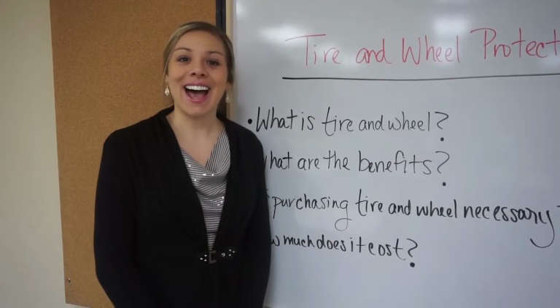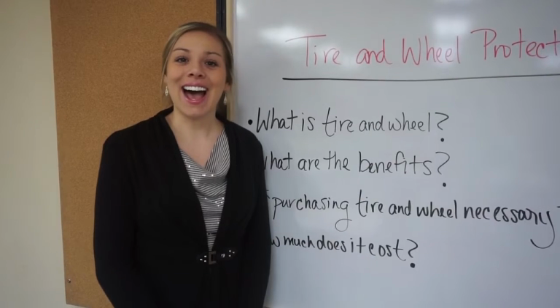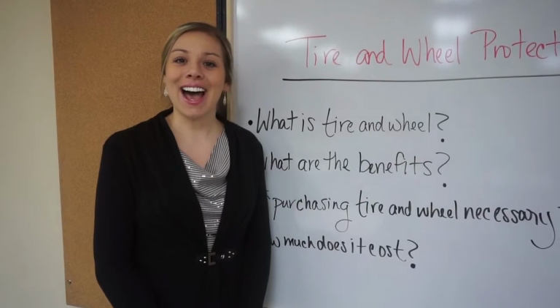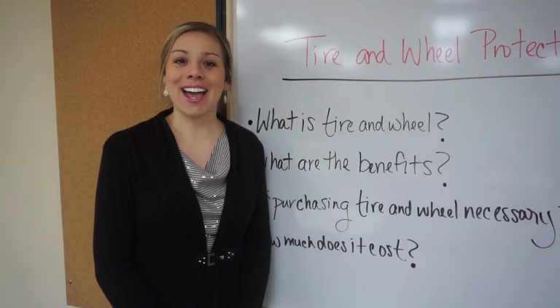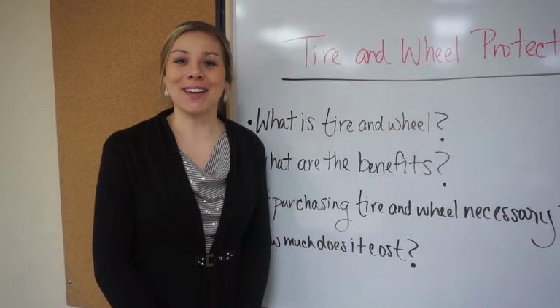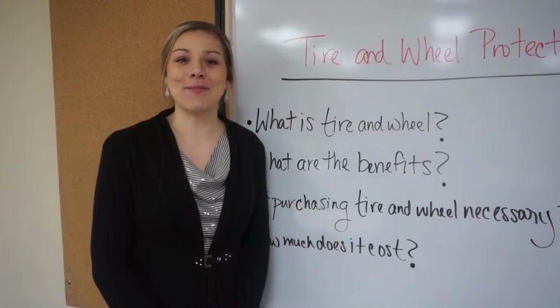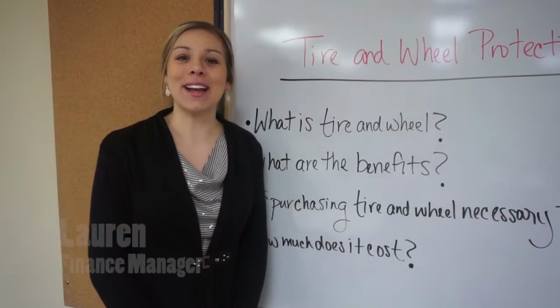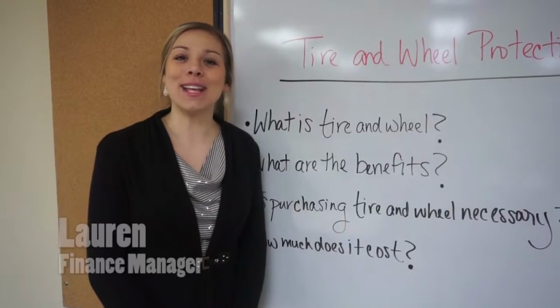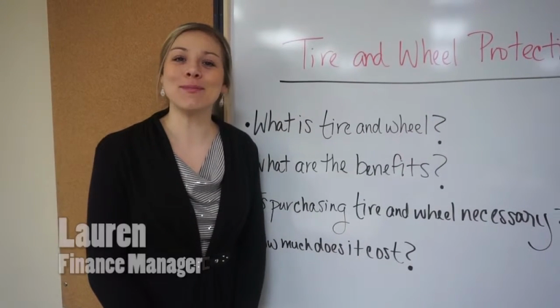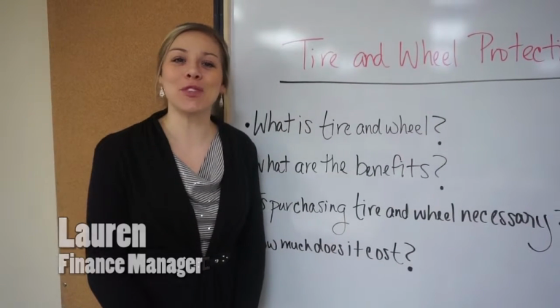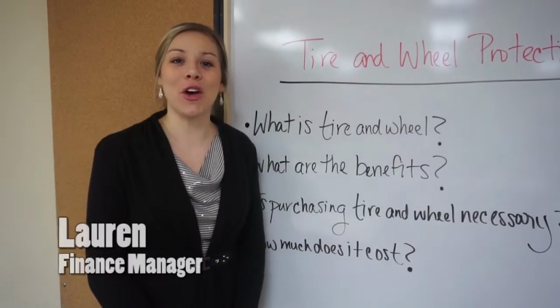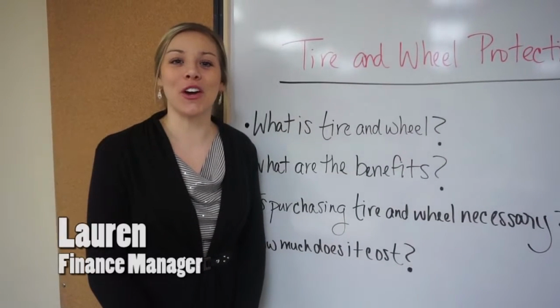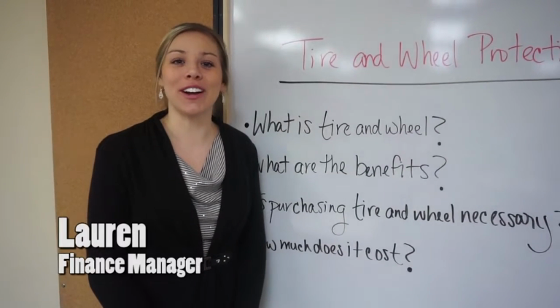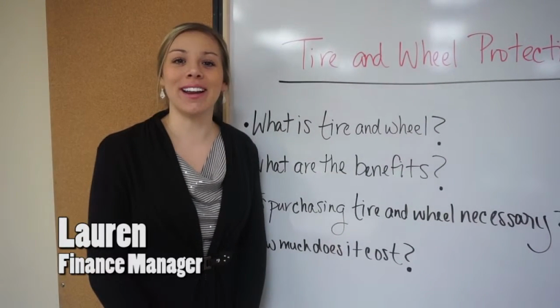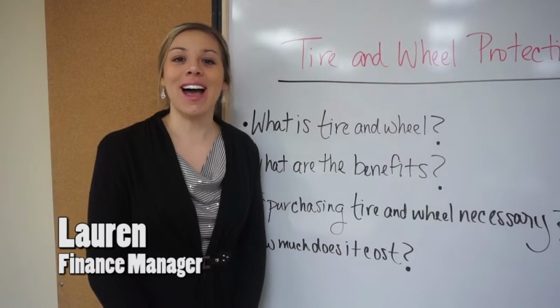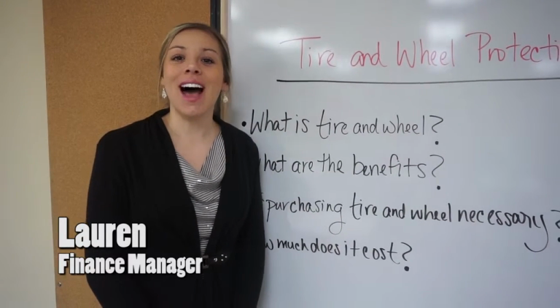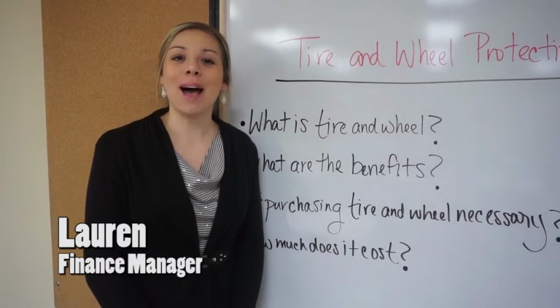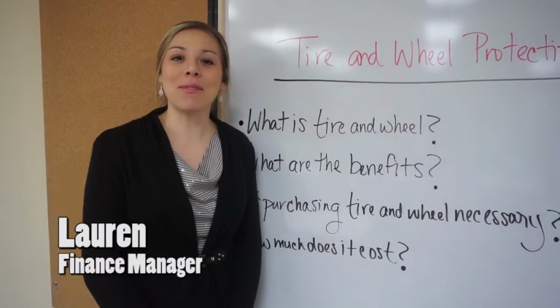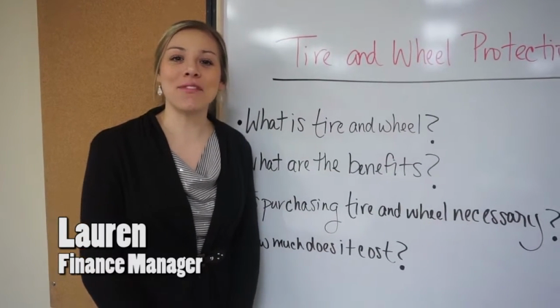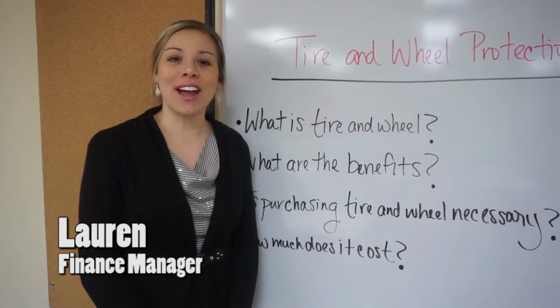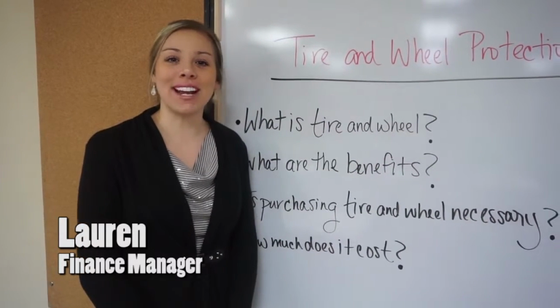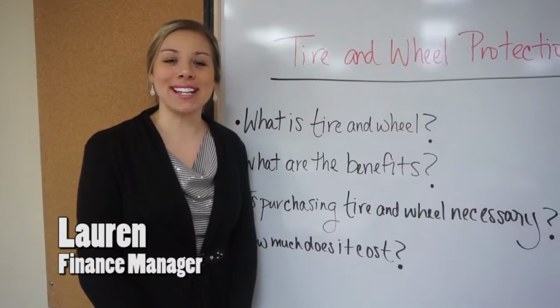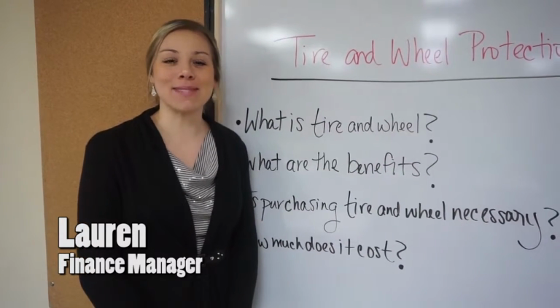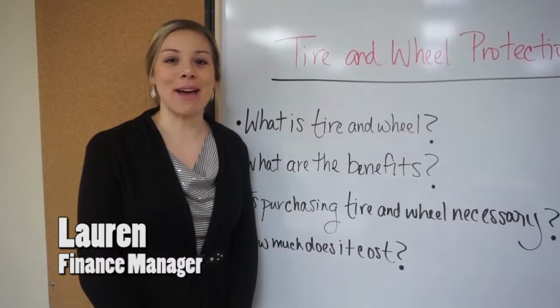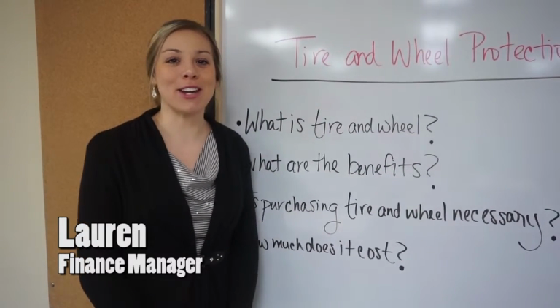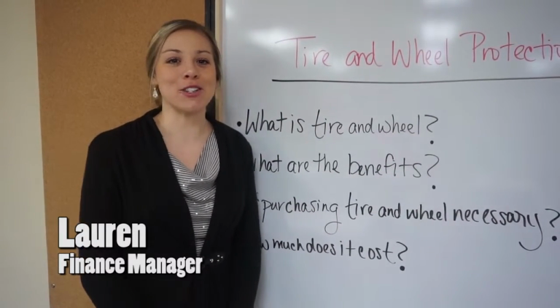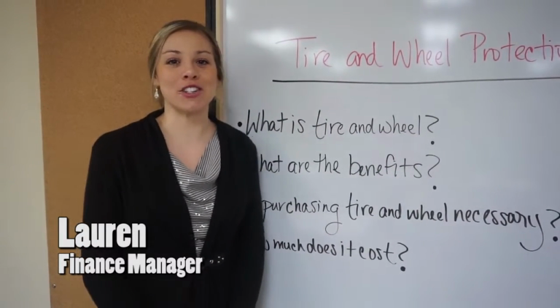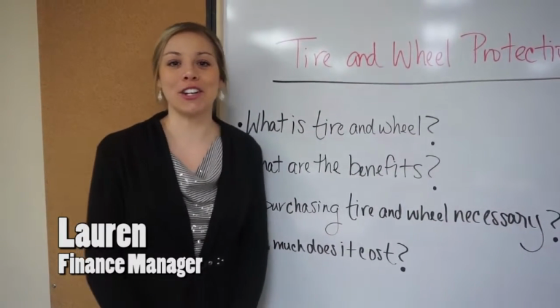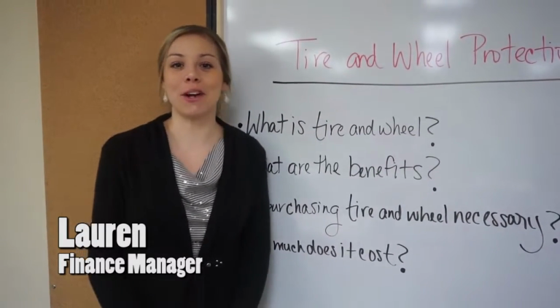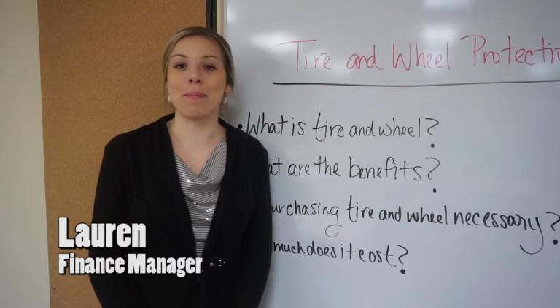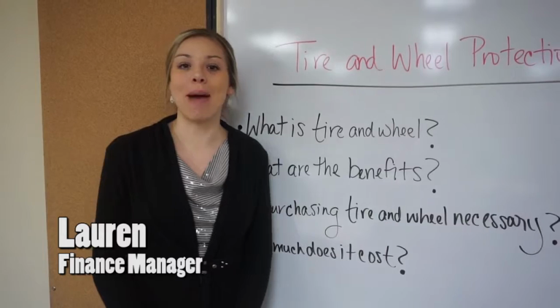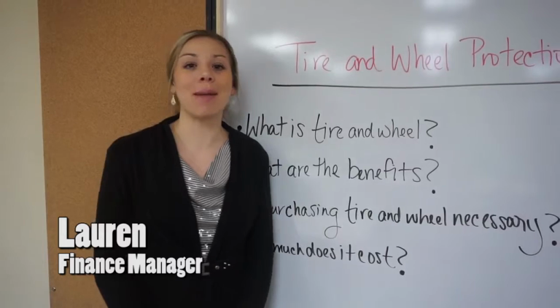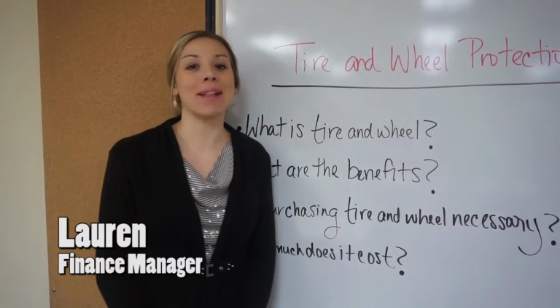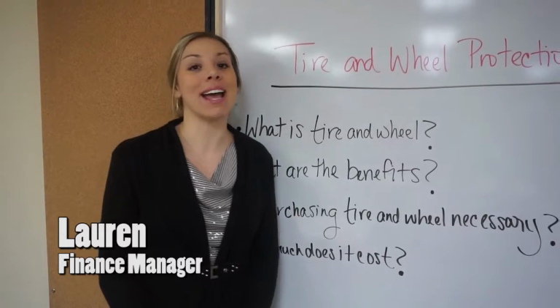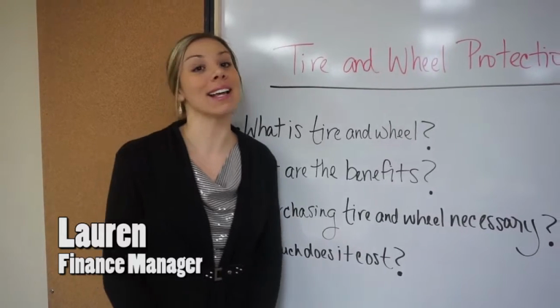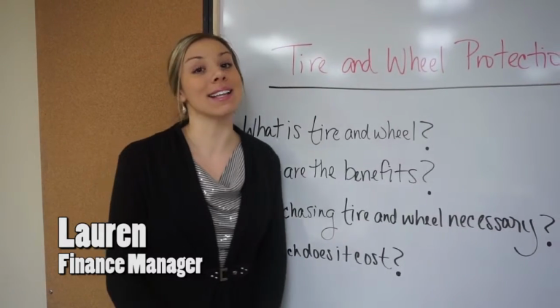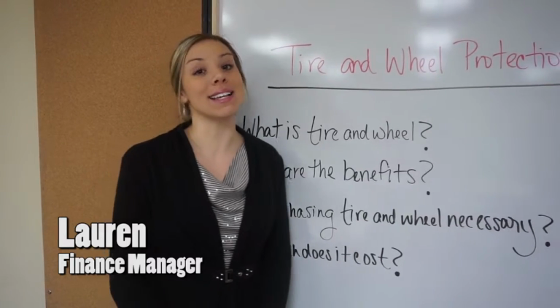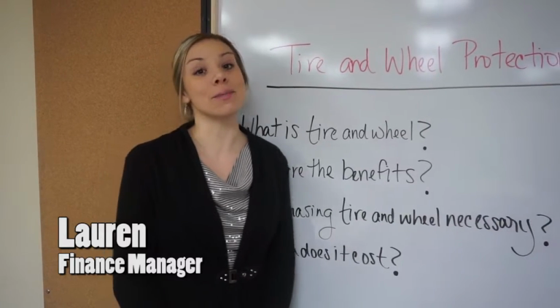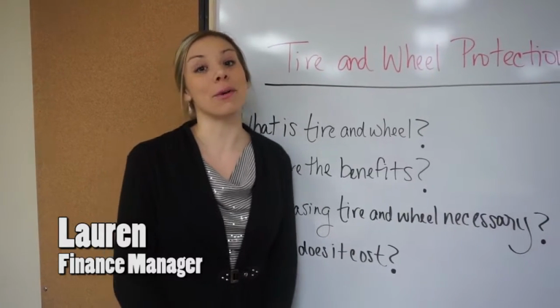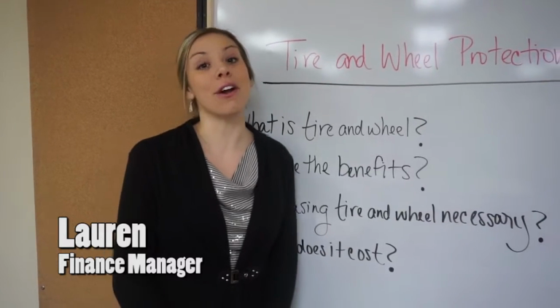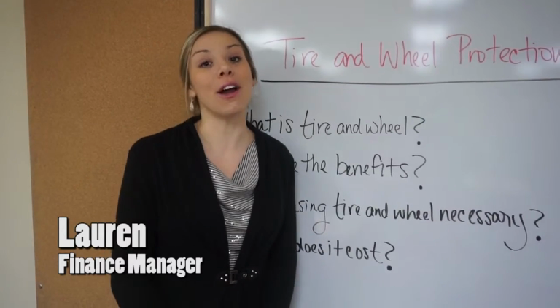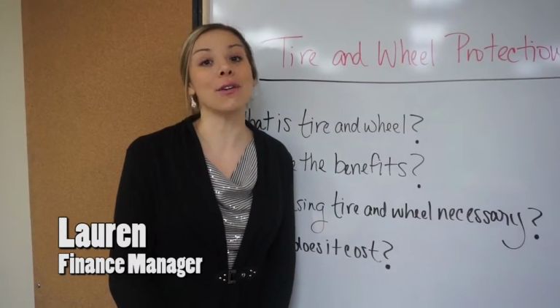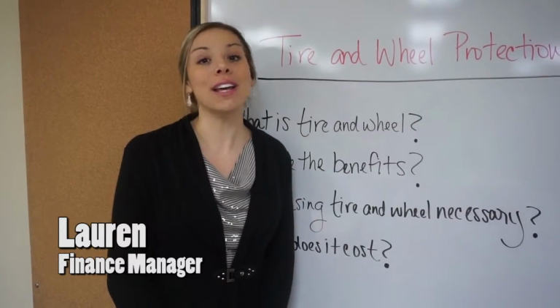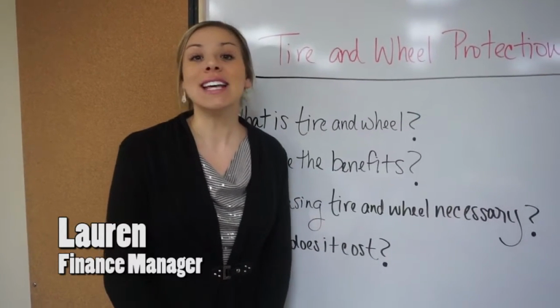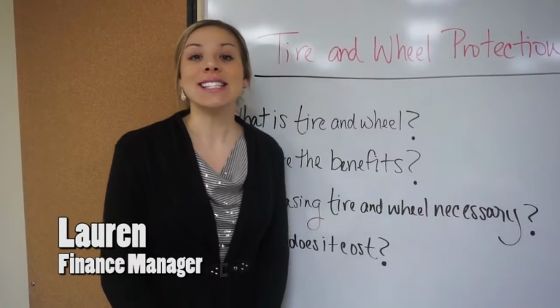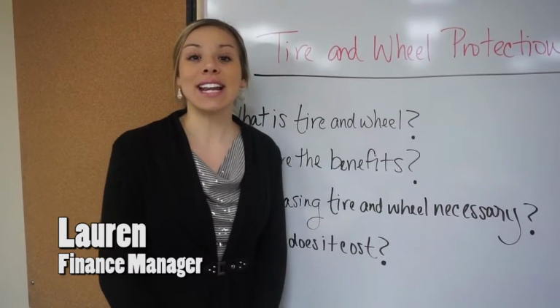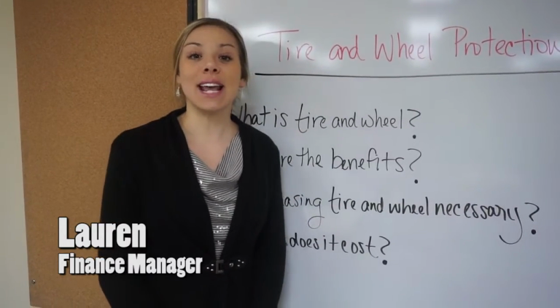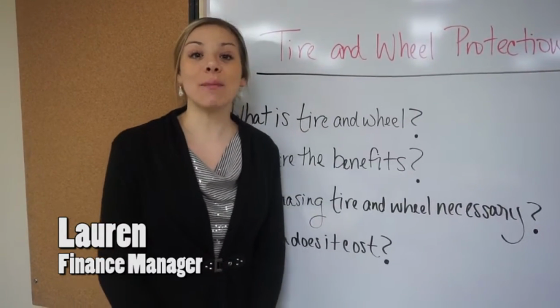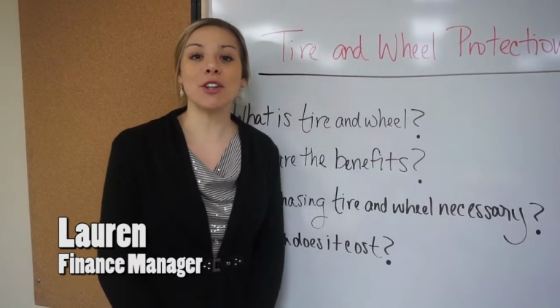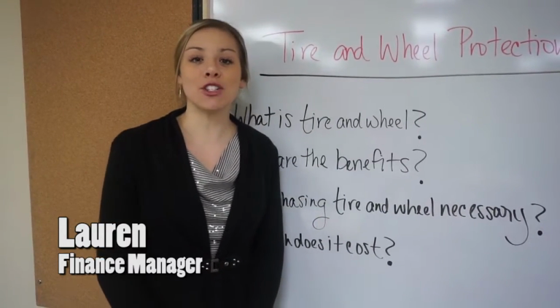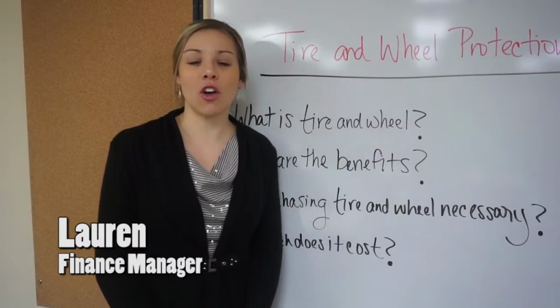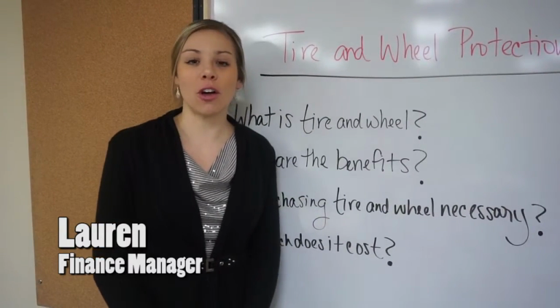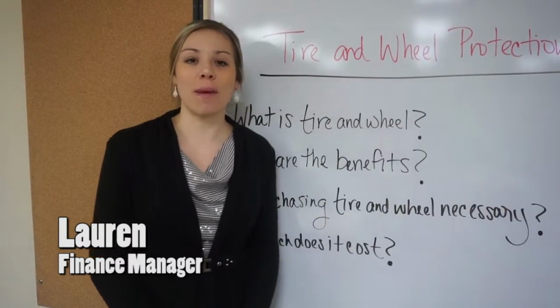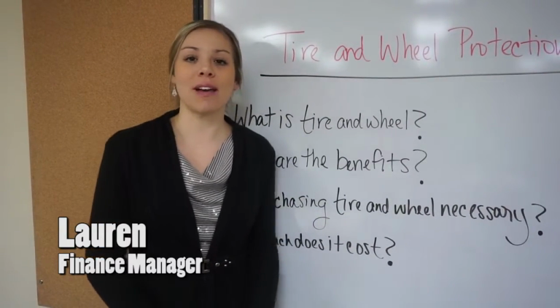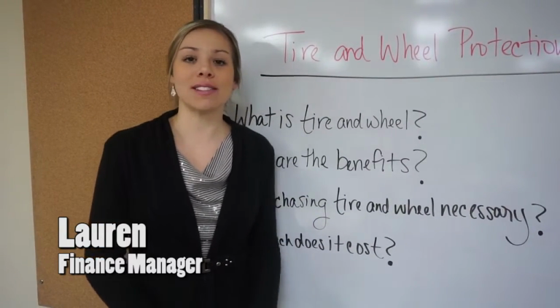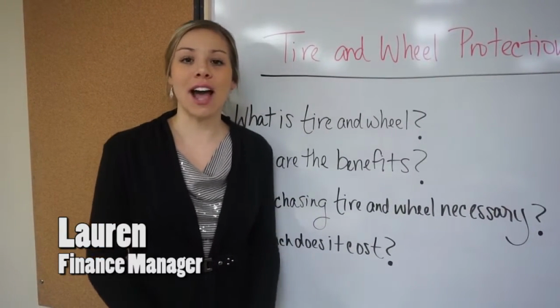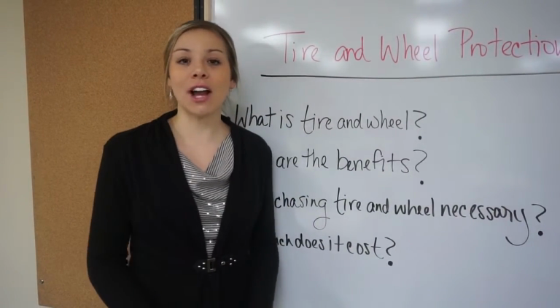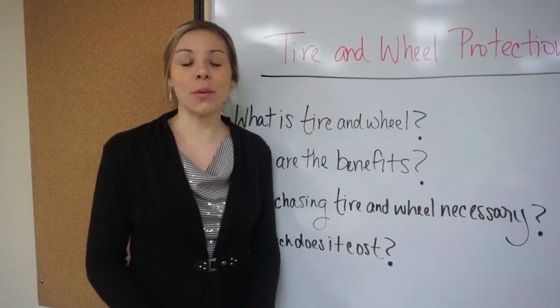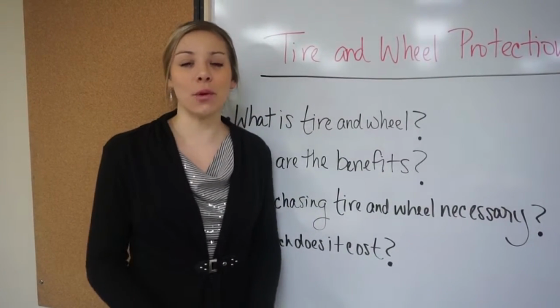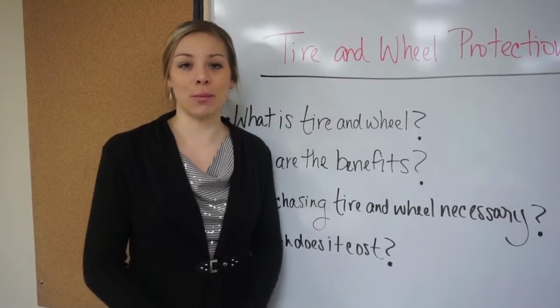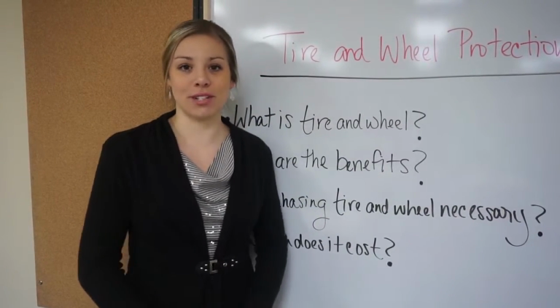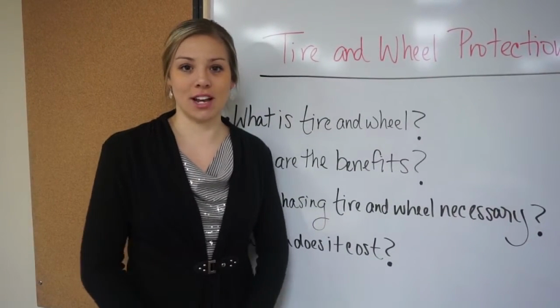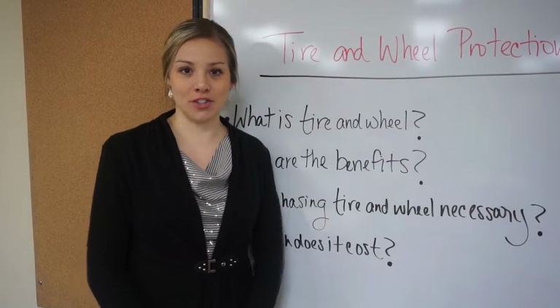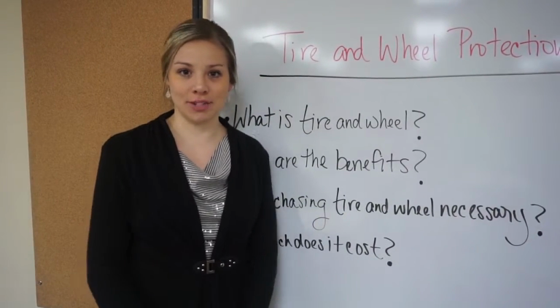Hi, my name is Lauren. I'm the finance manager here at Matt Latt & Glassboro. Today I'm going to talk about tire and wheel protection.